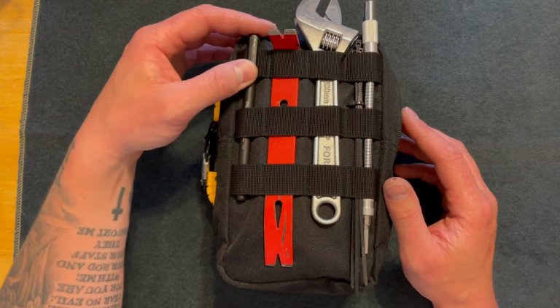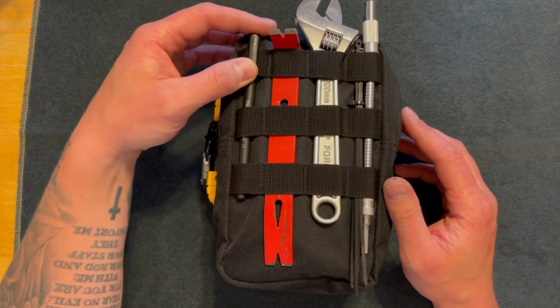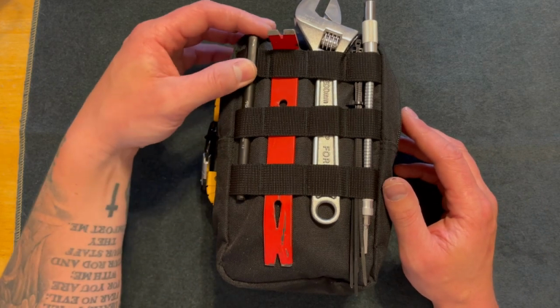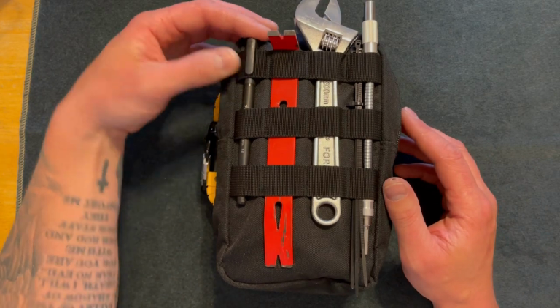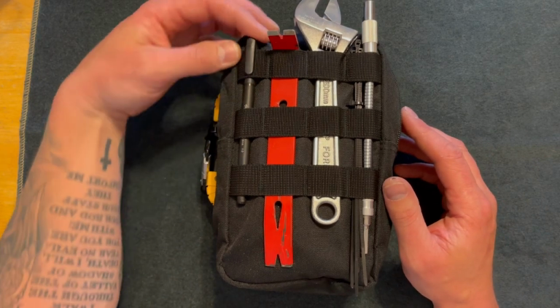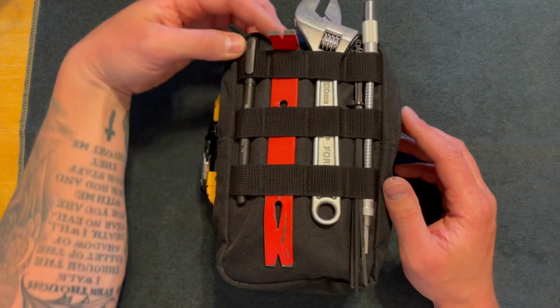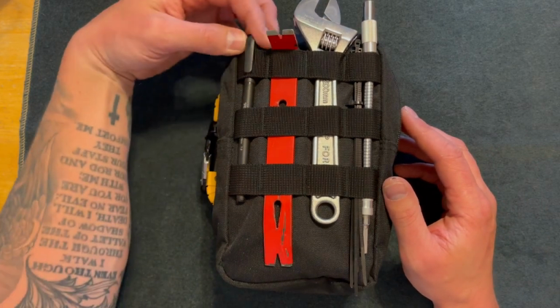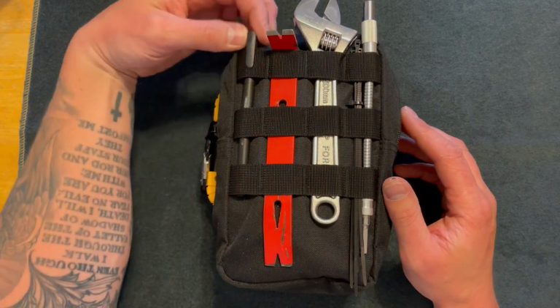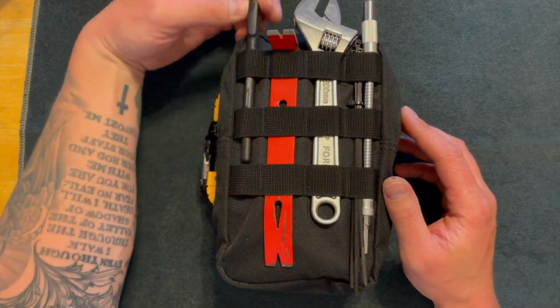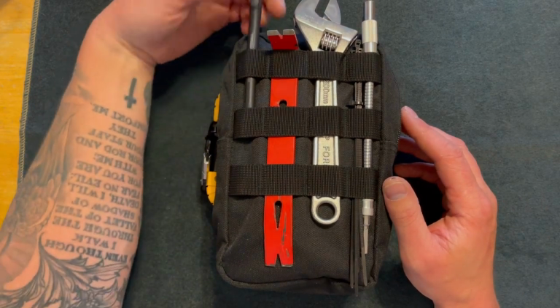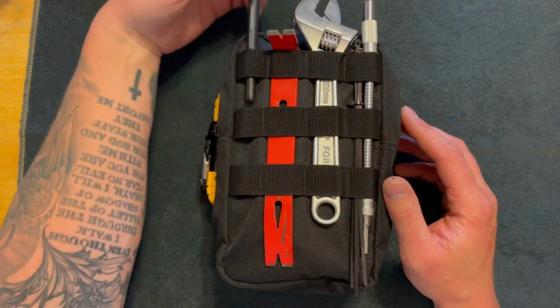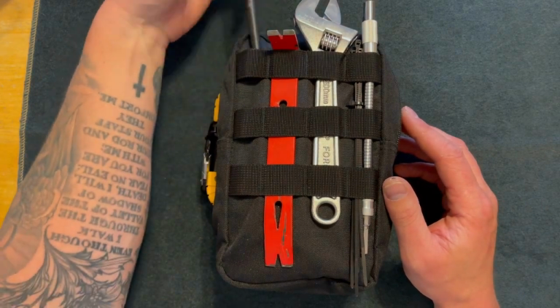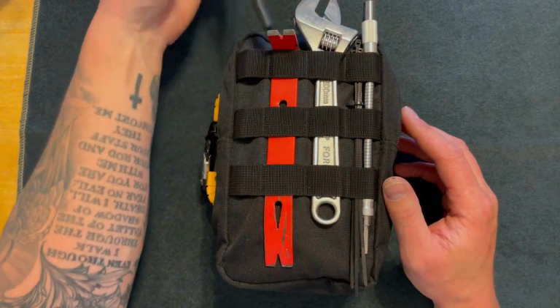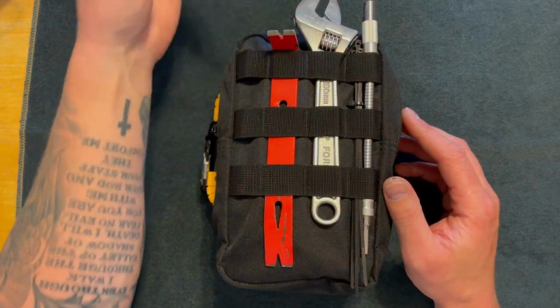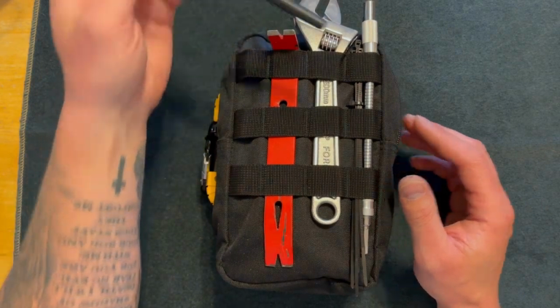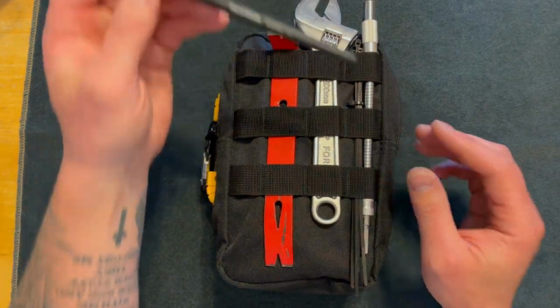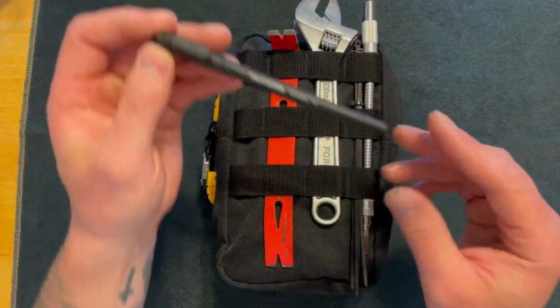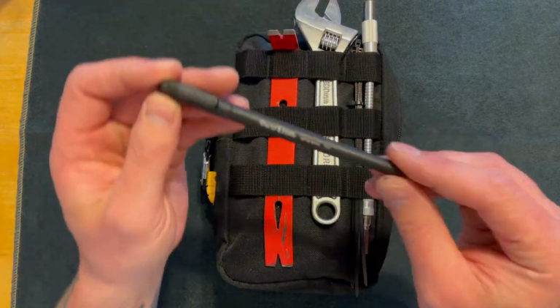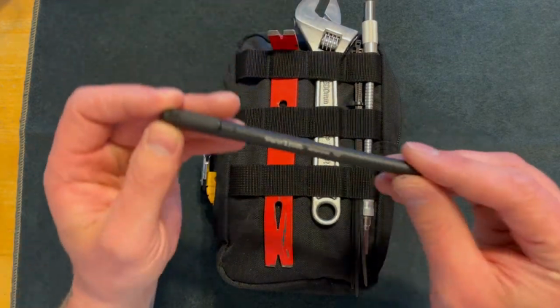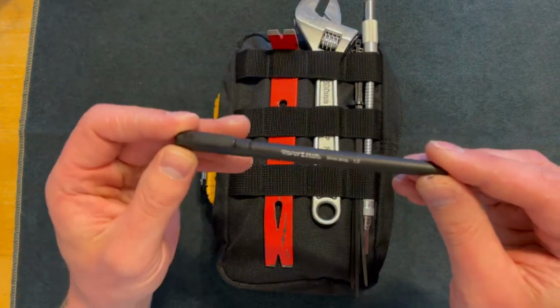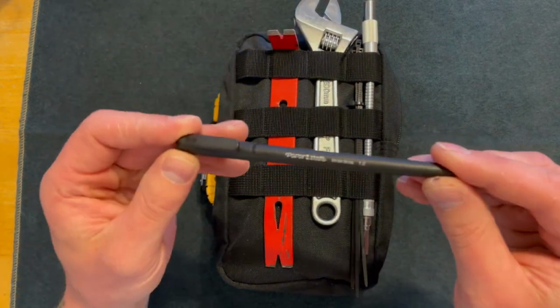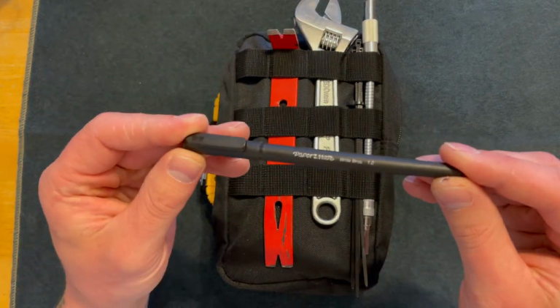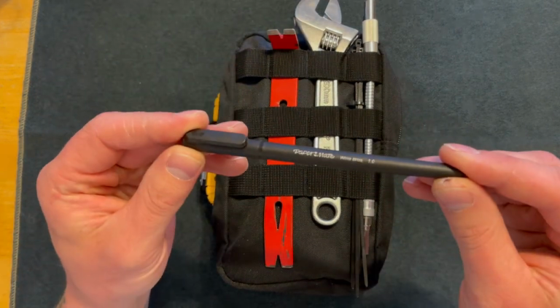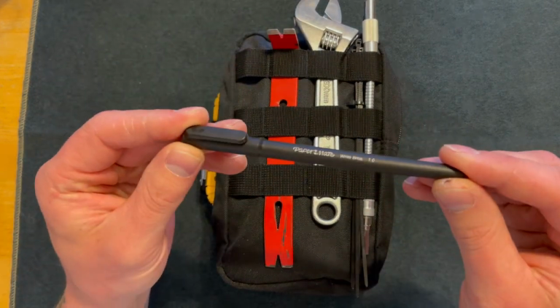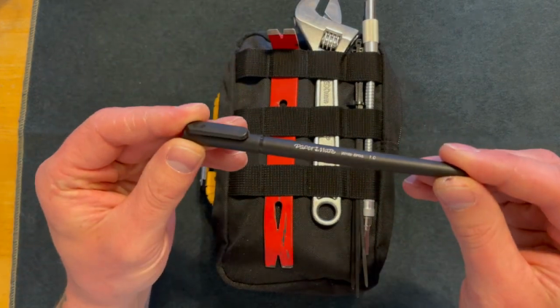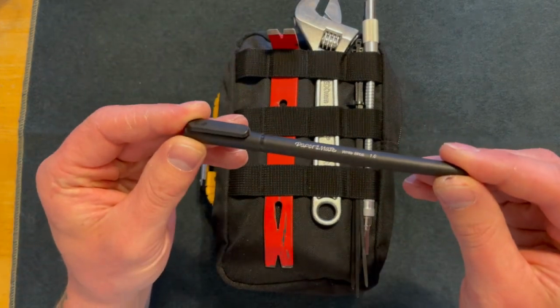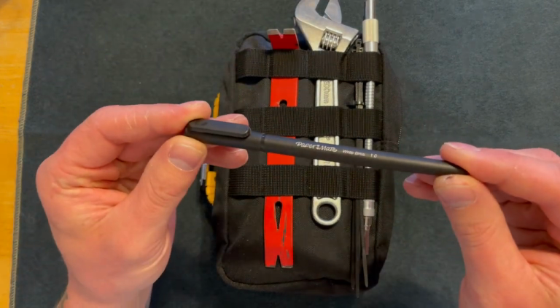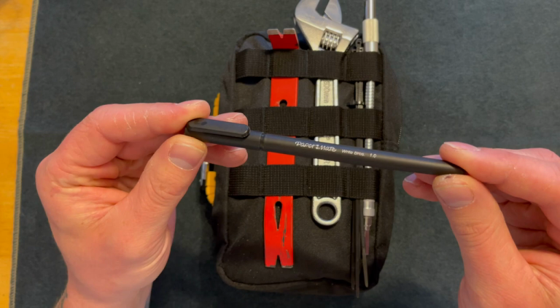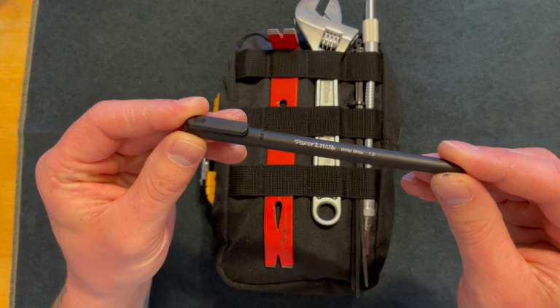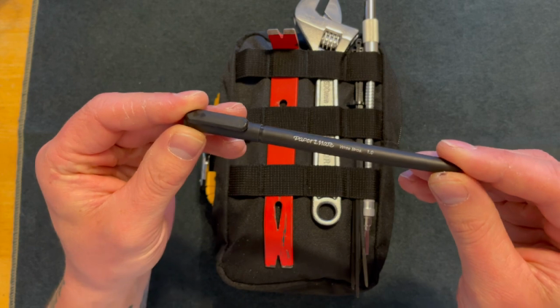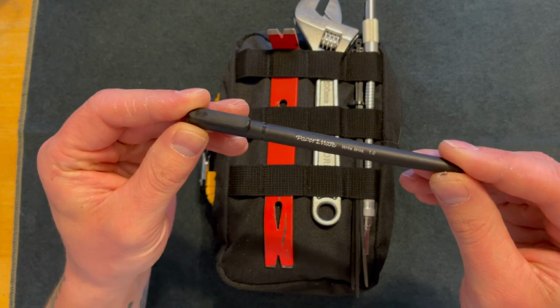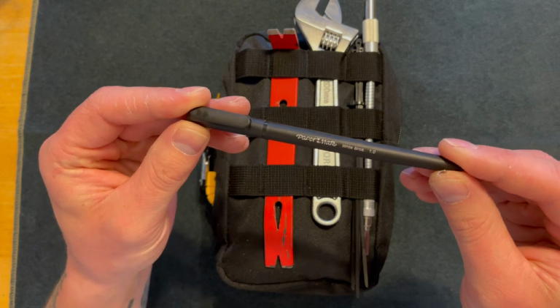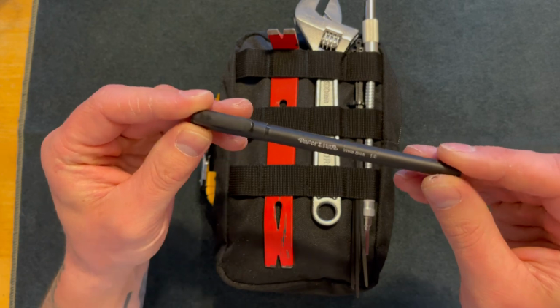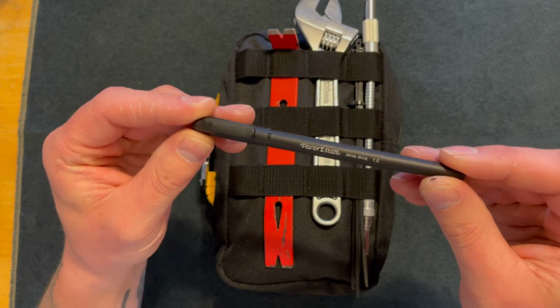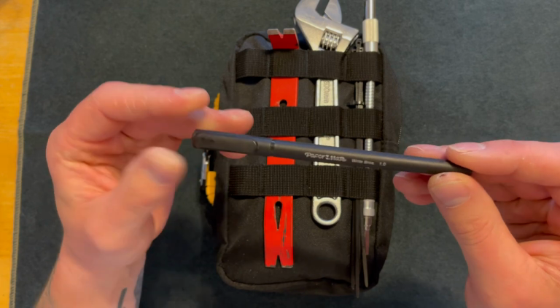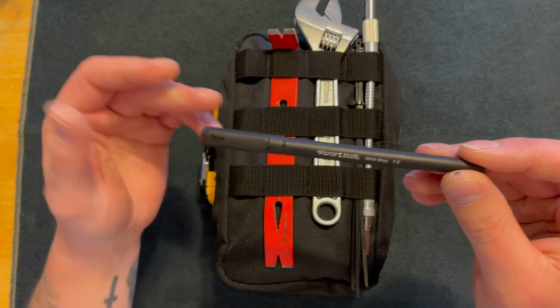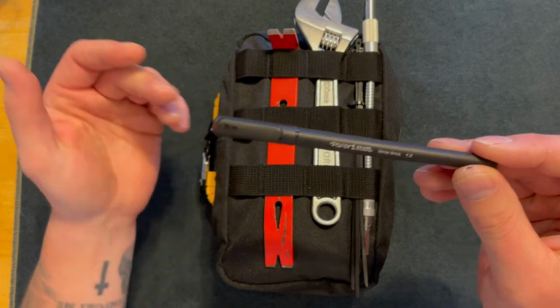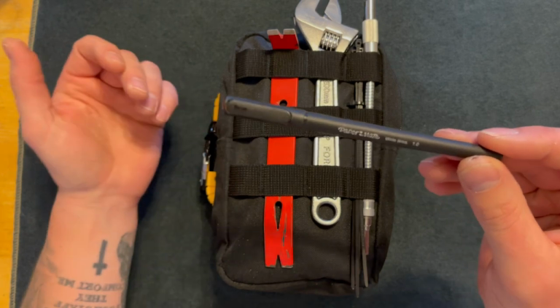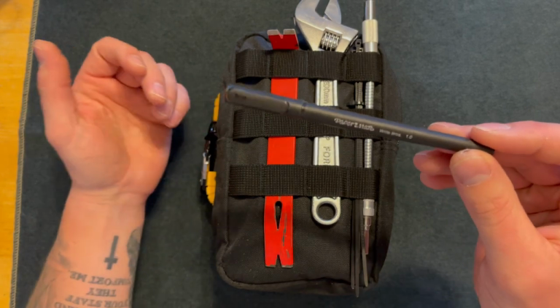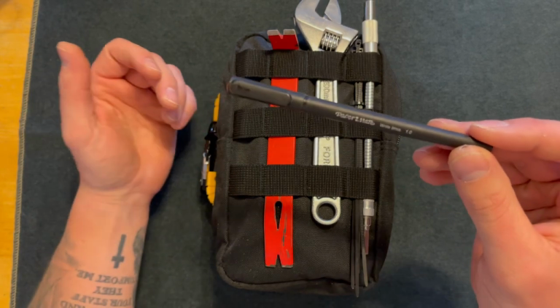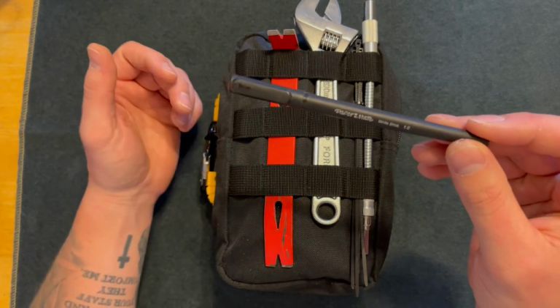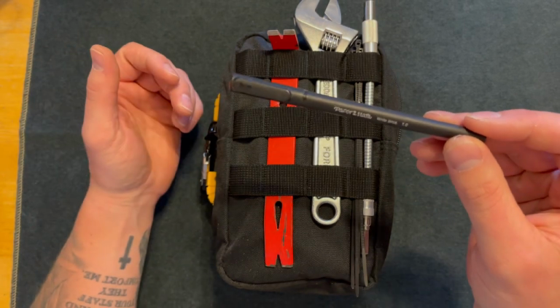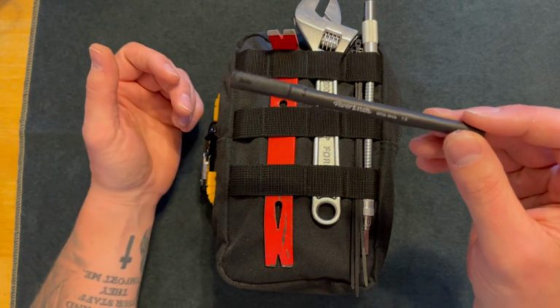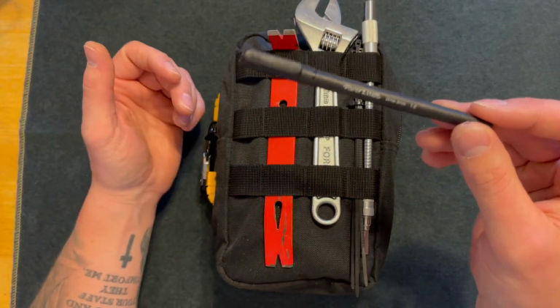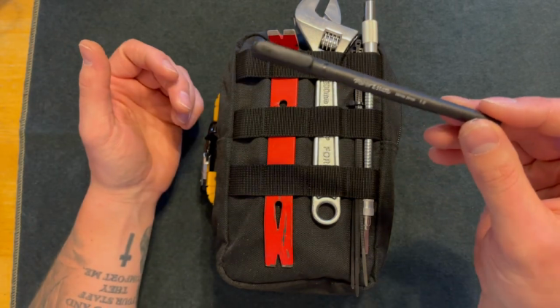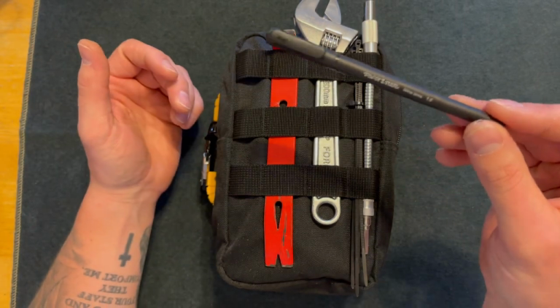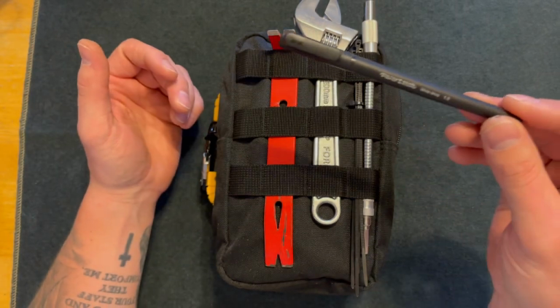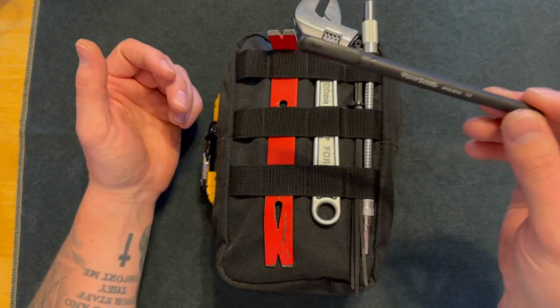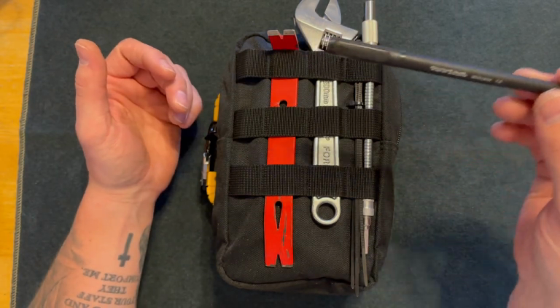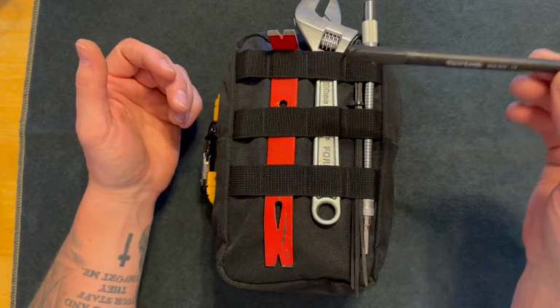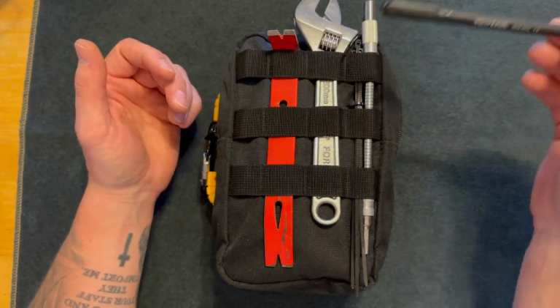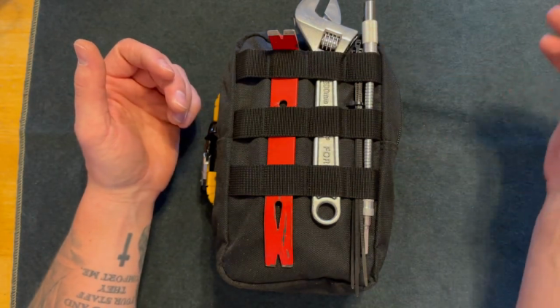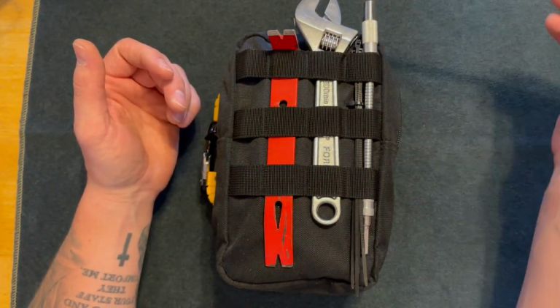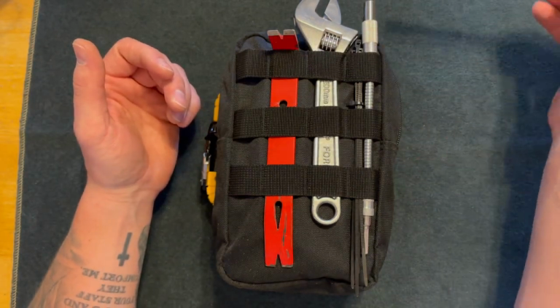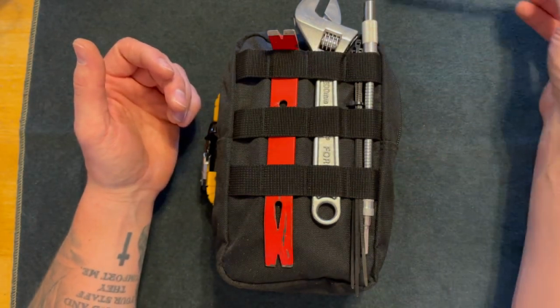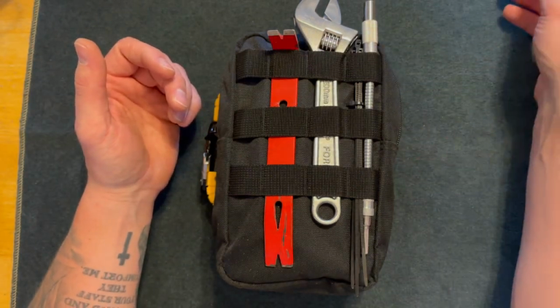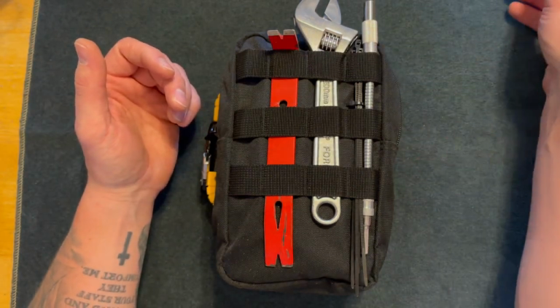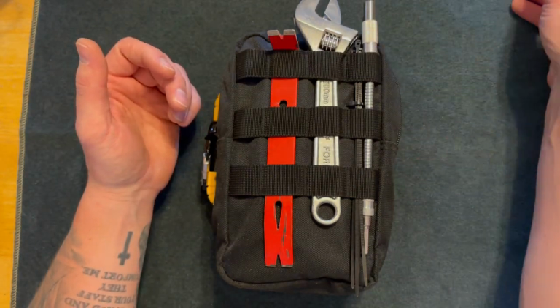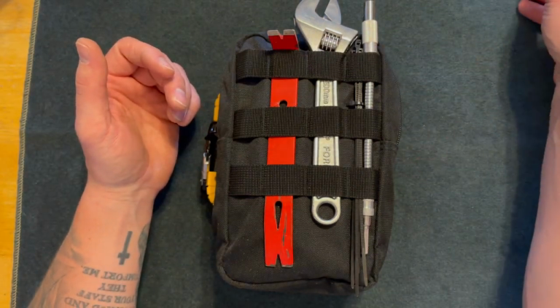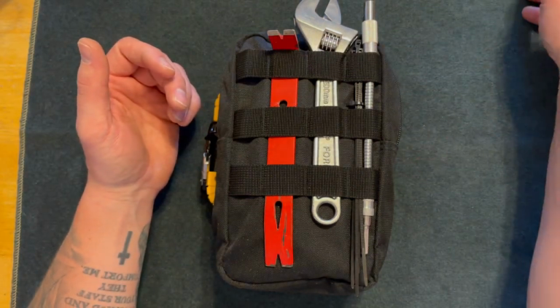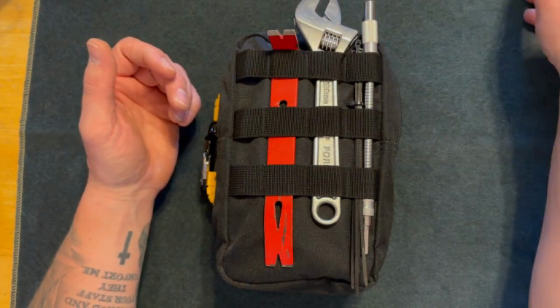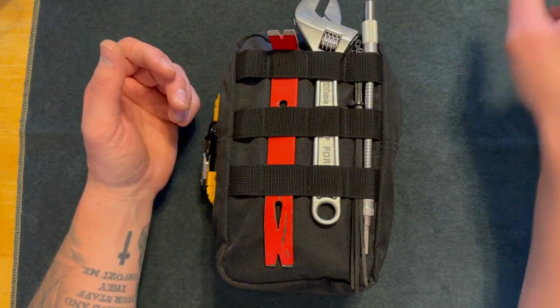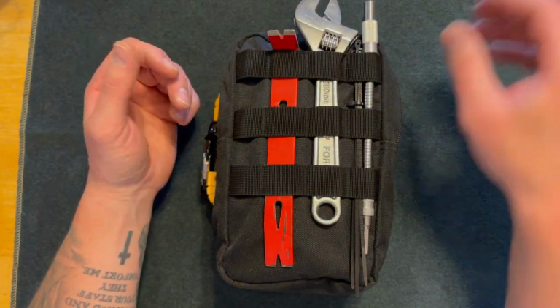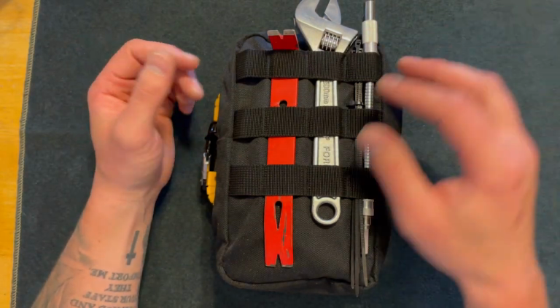I'll just get this one out of the way — this is just a basic pen in case I need to sign some paperwork or anything like that.